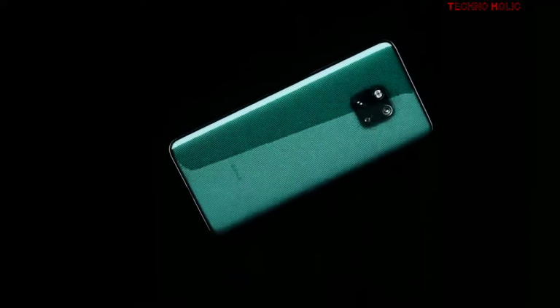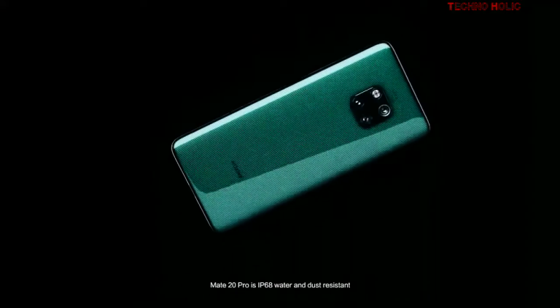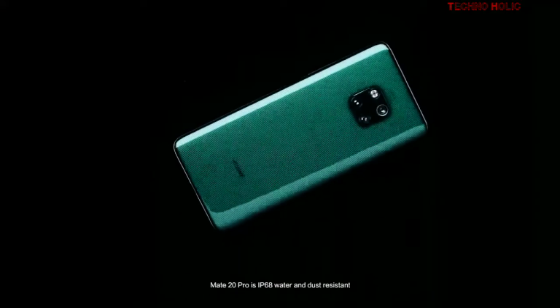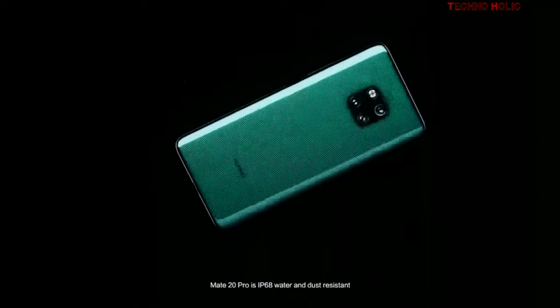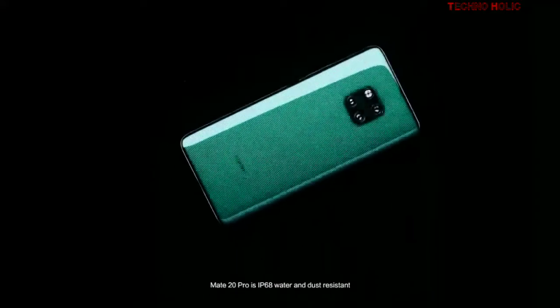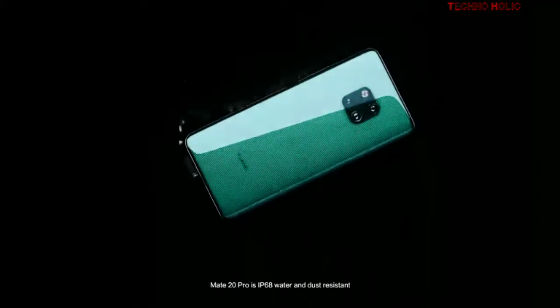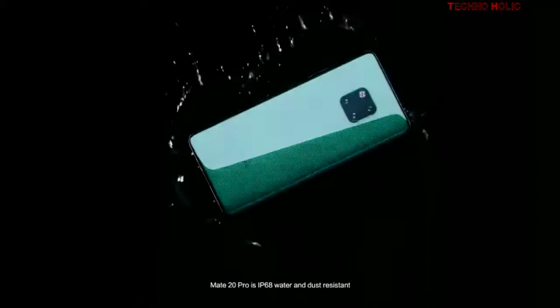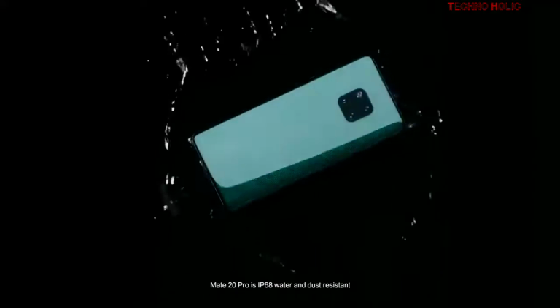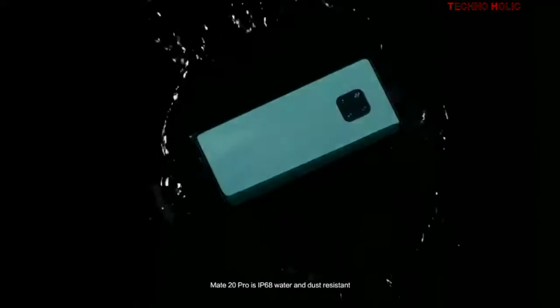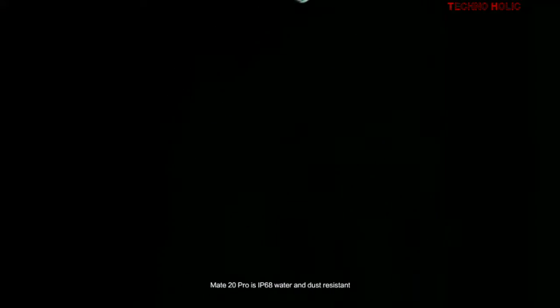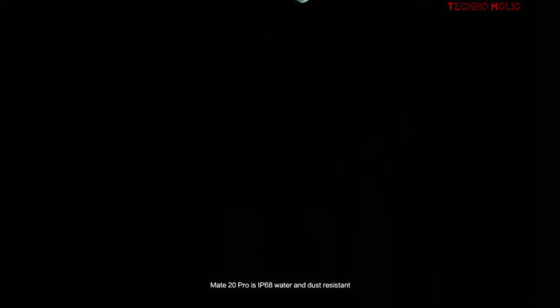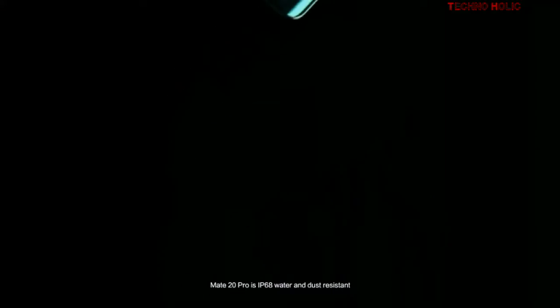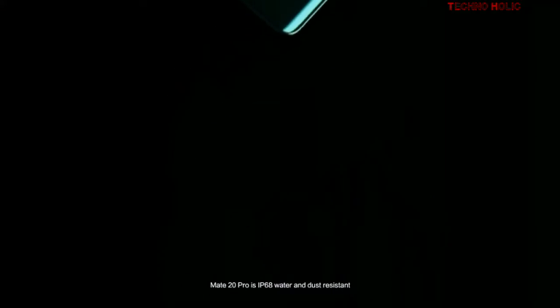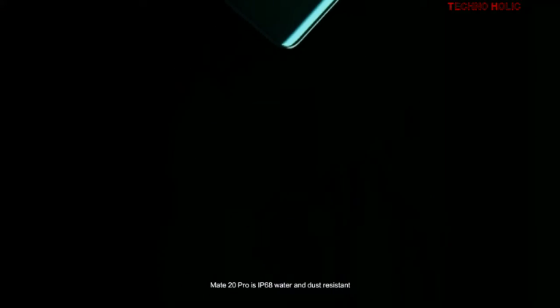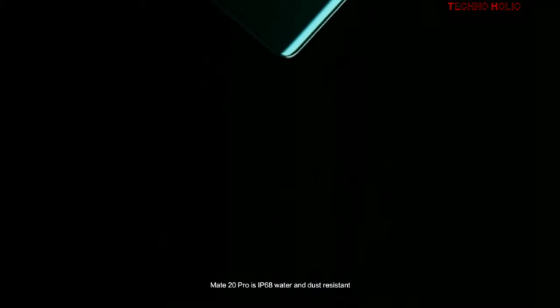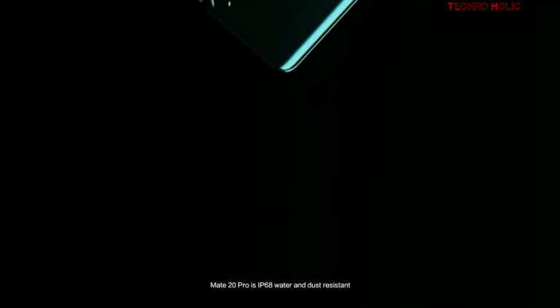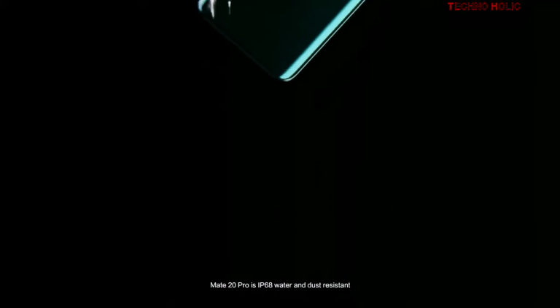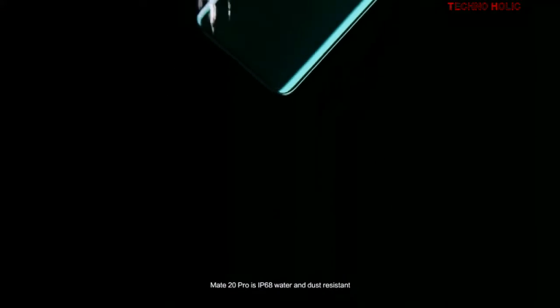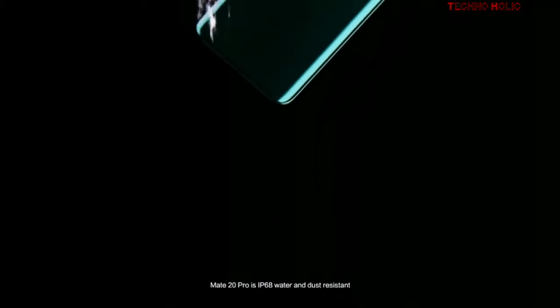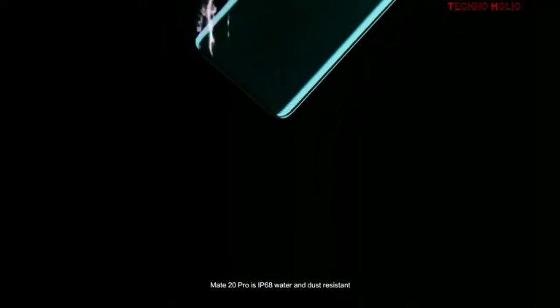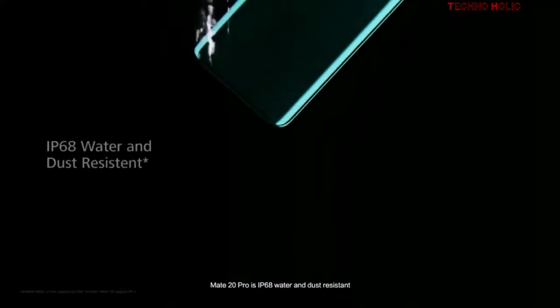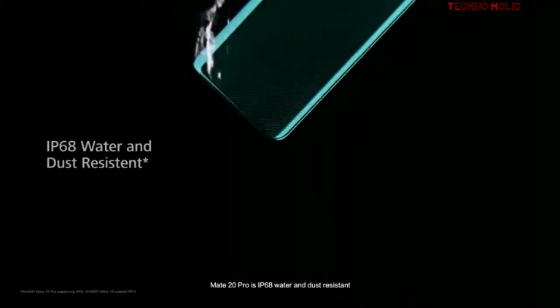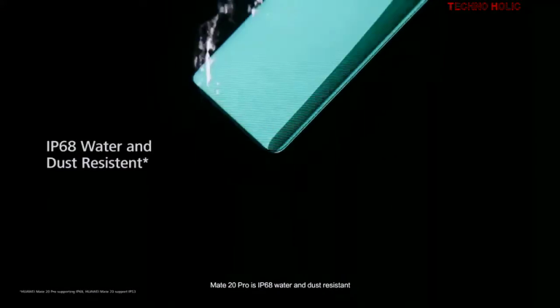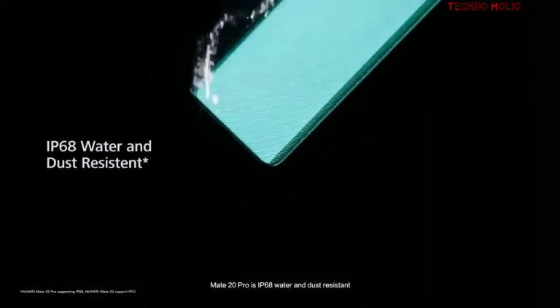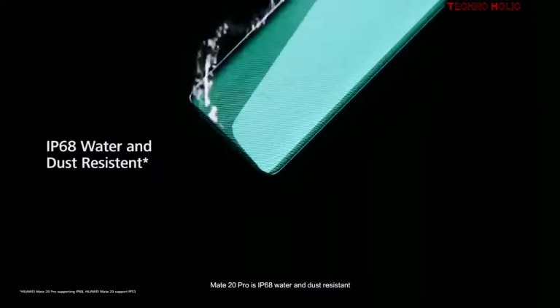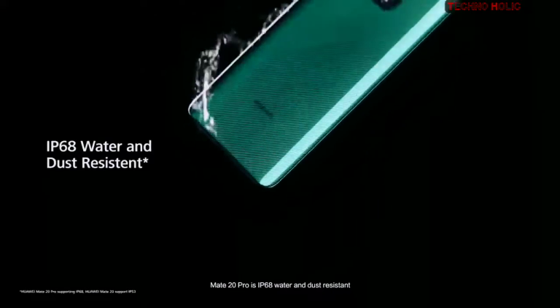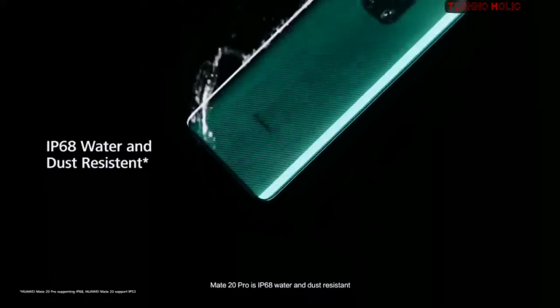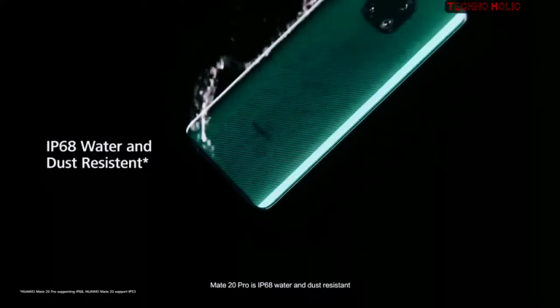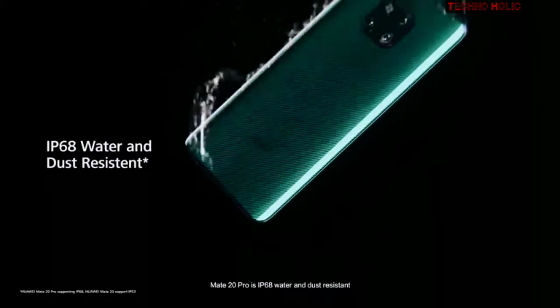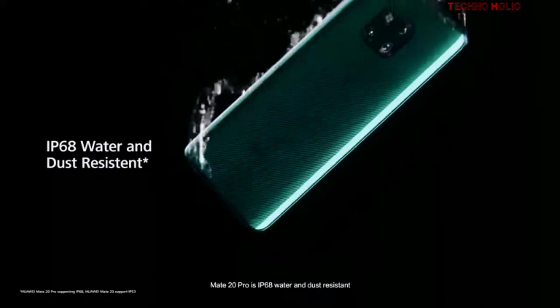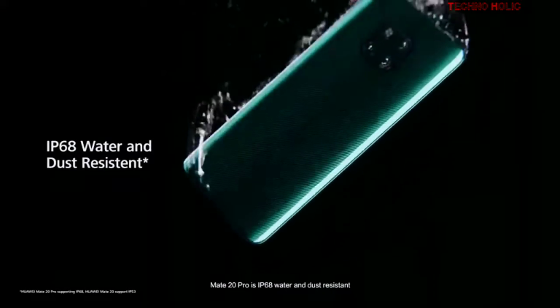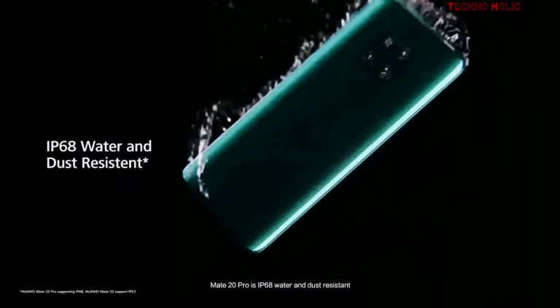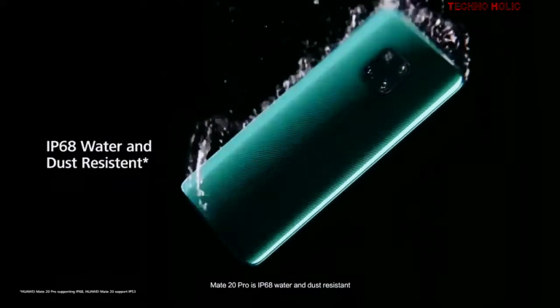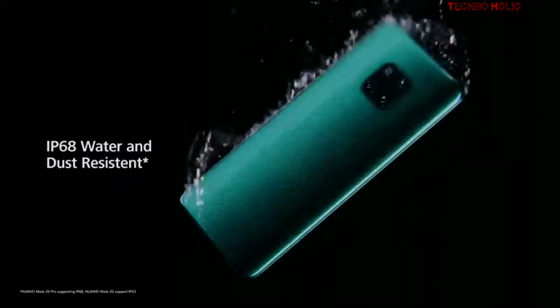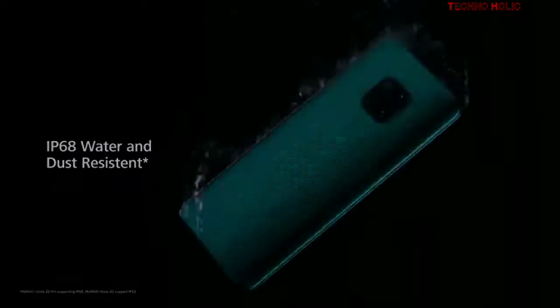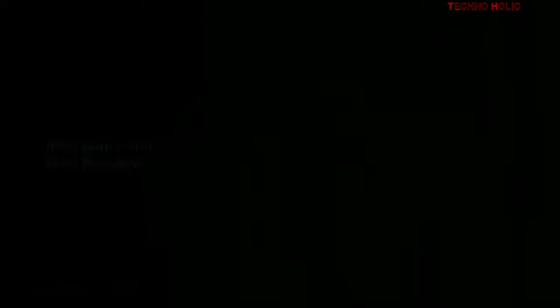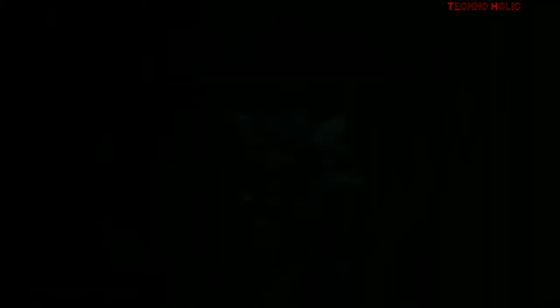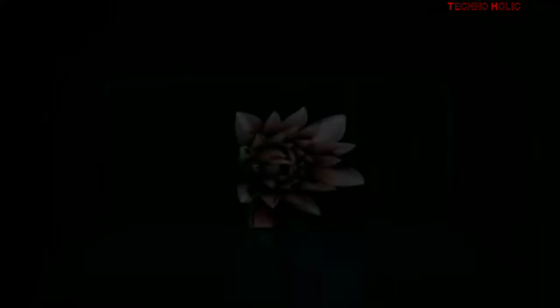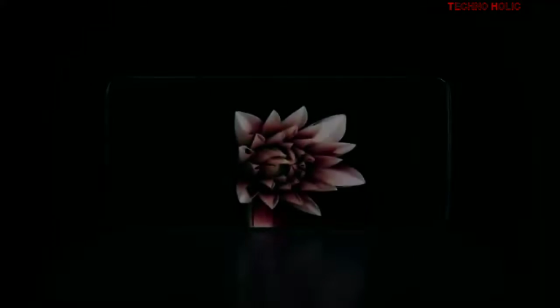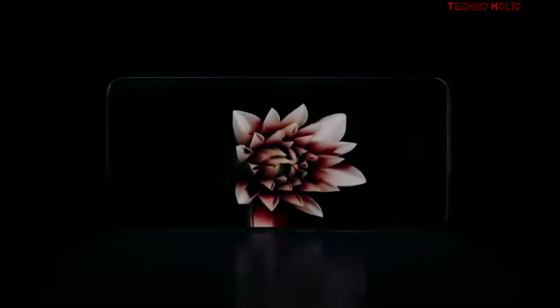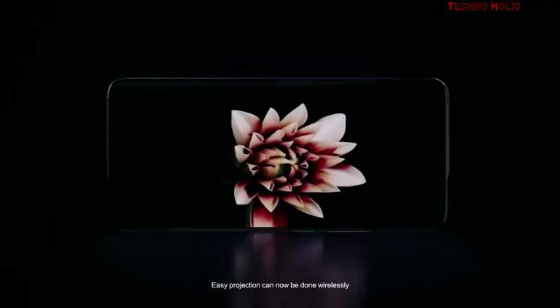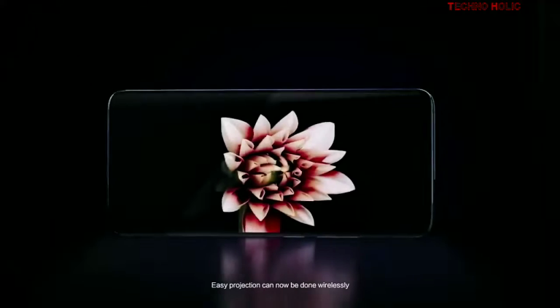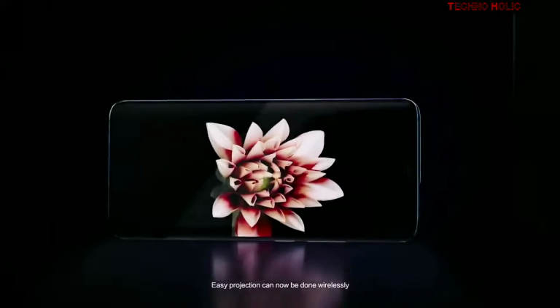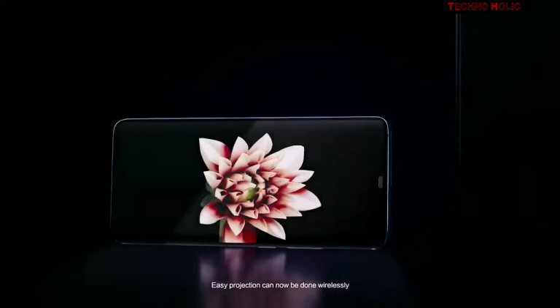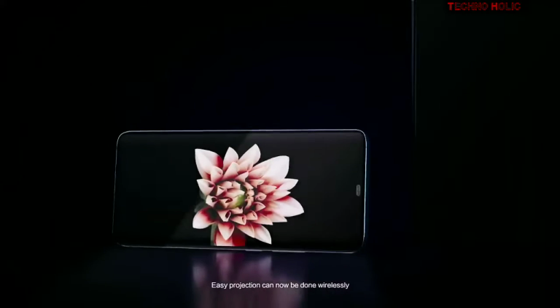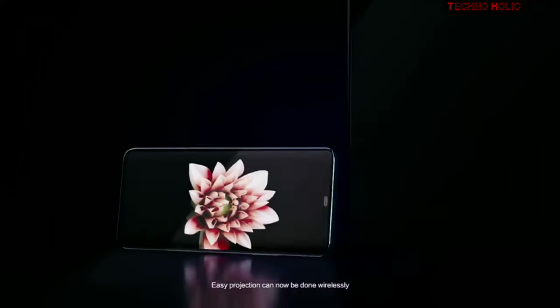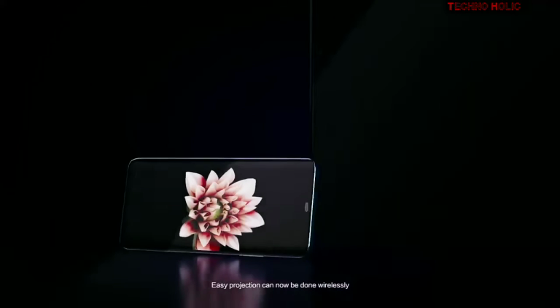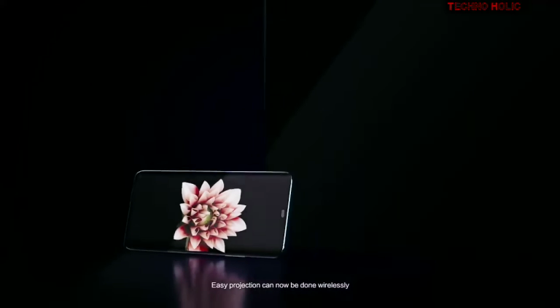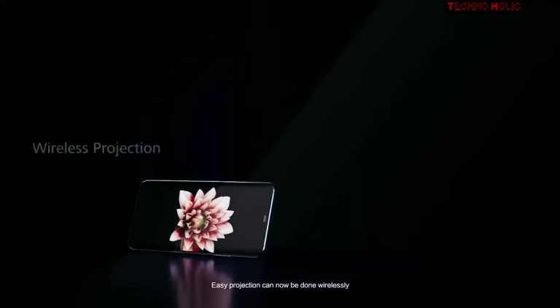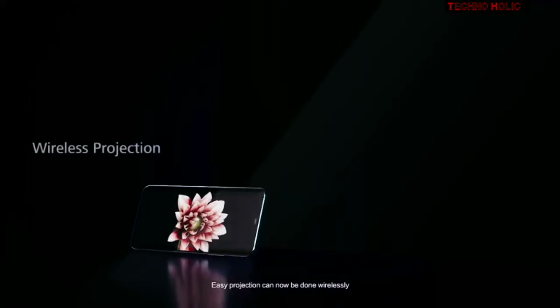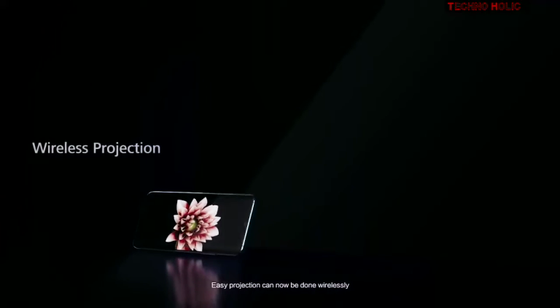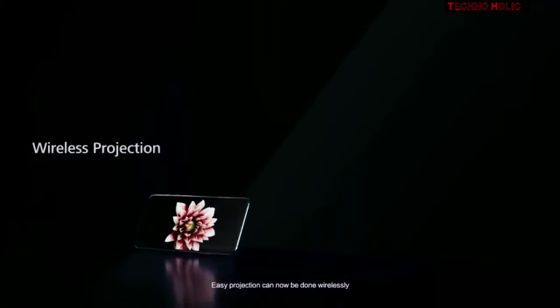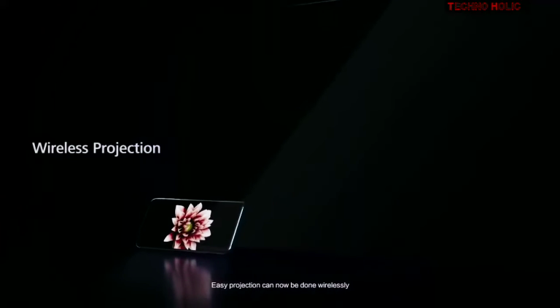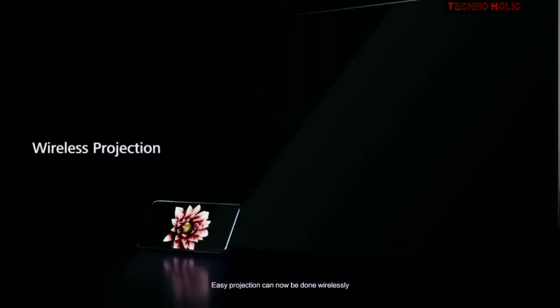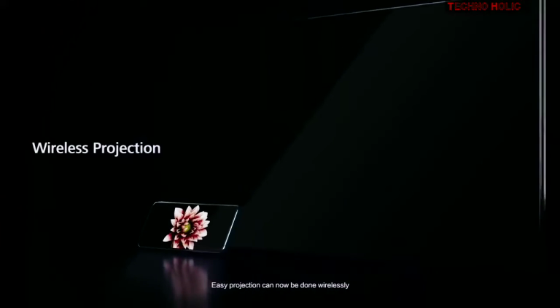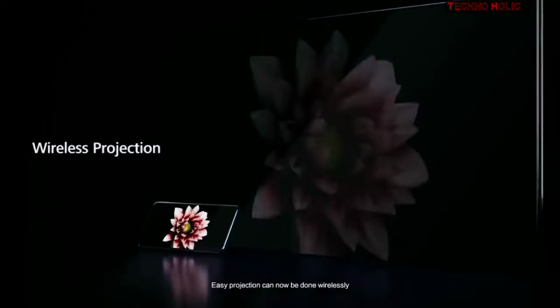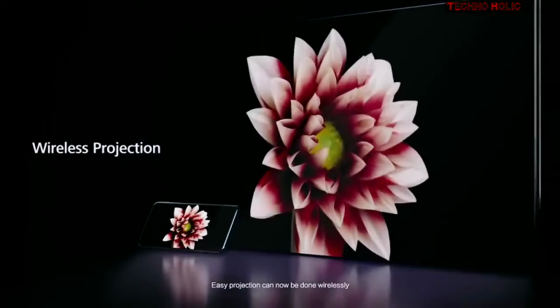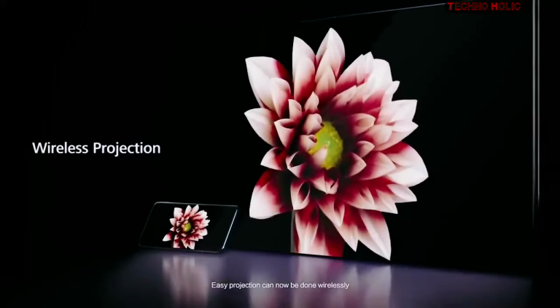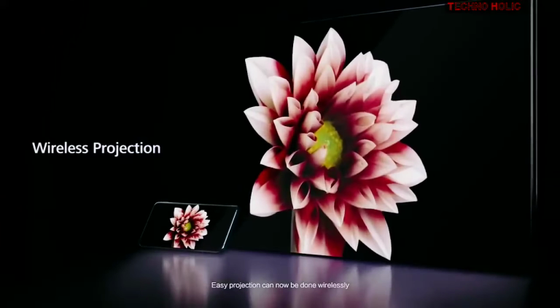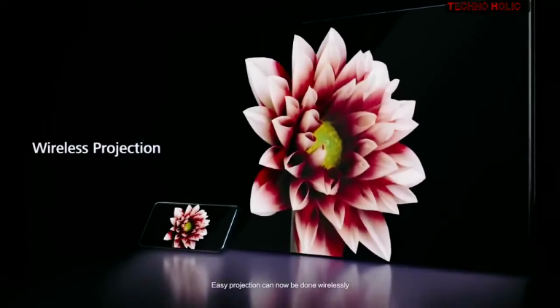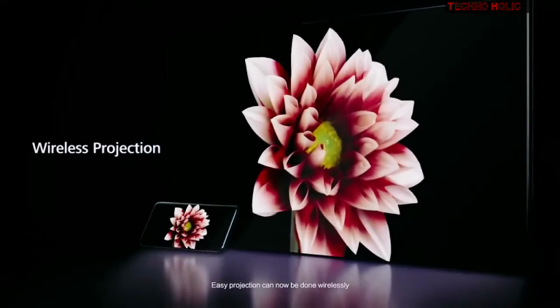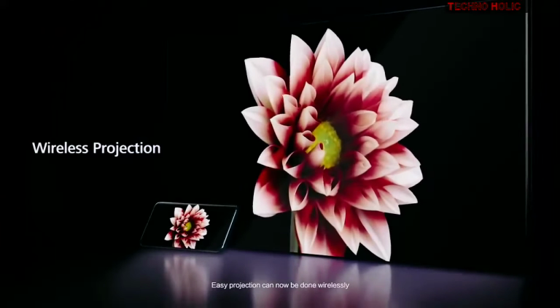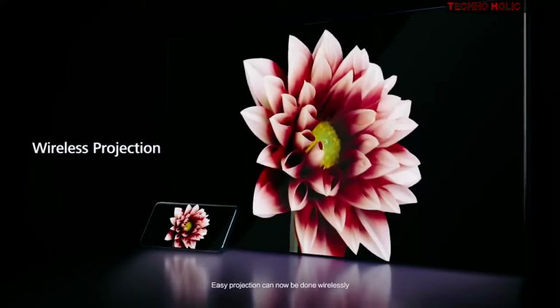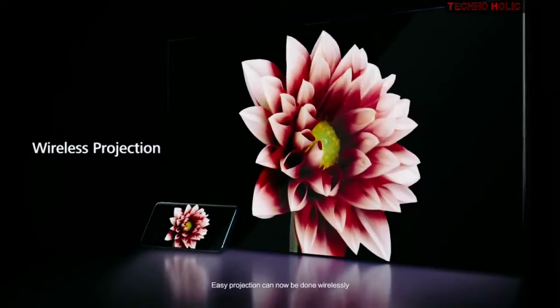Mate 20 Pro is IP68 water and dust resistant. Easy projection can now be done wirelessly.